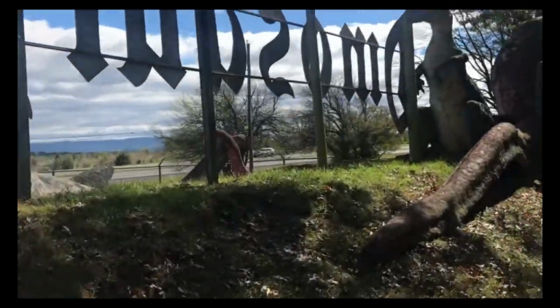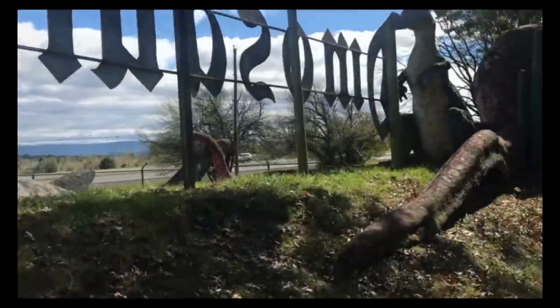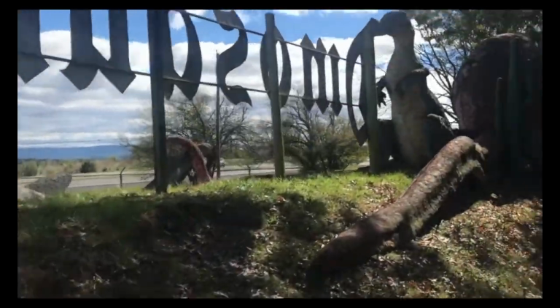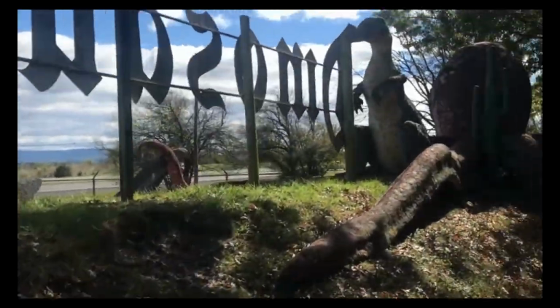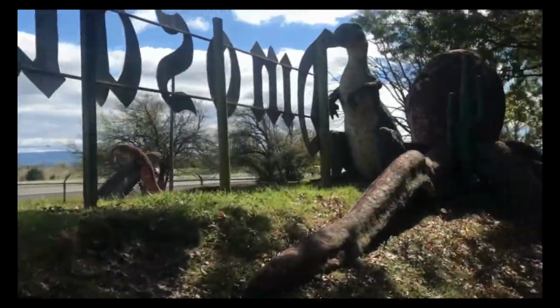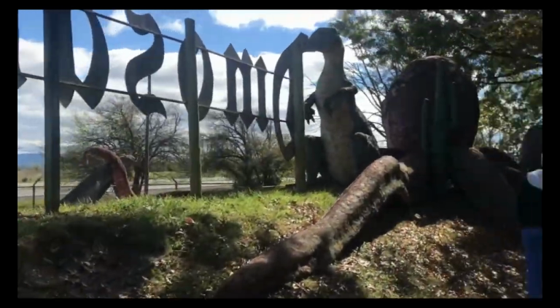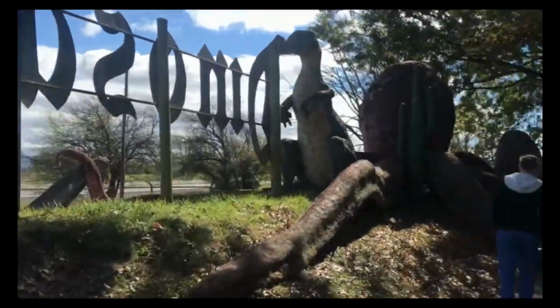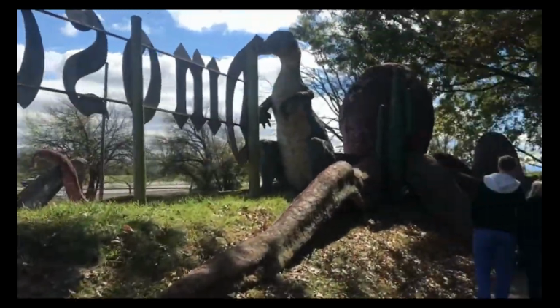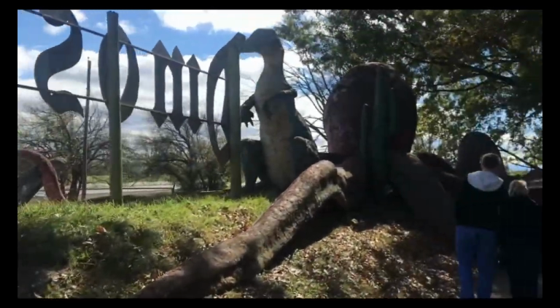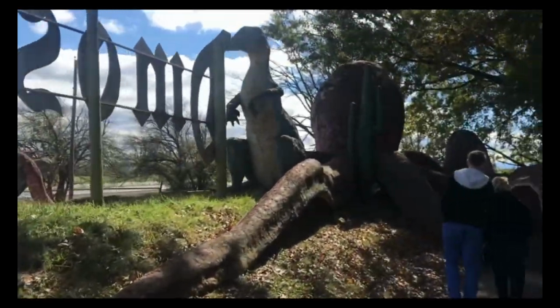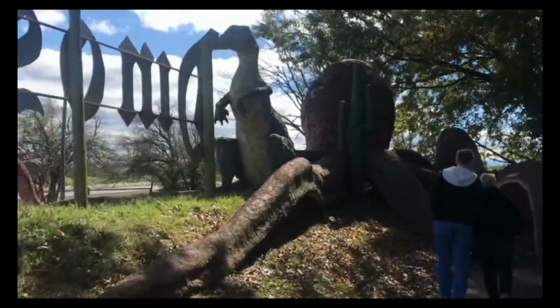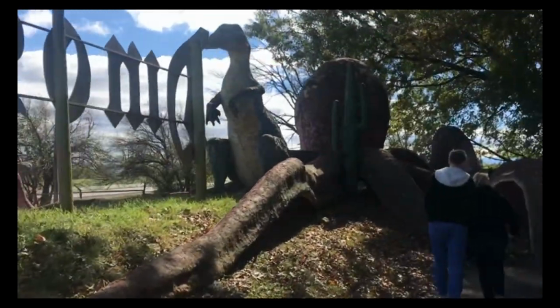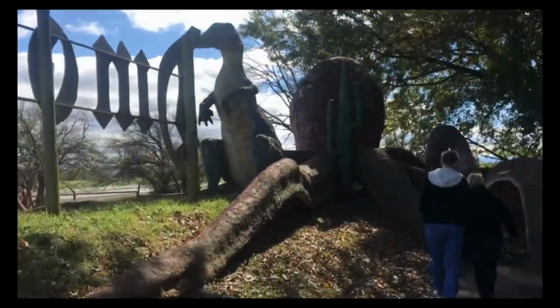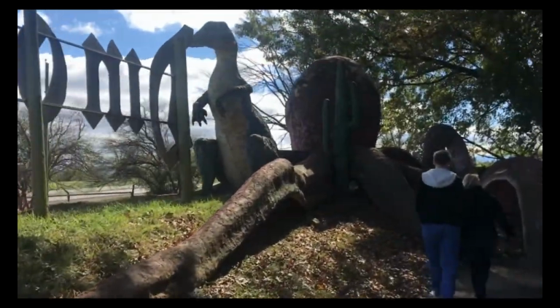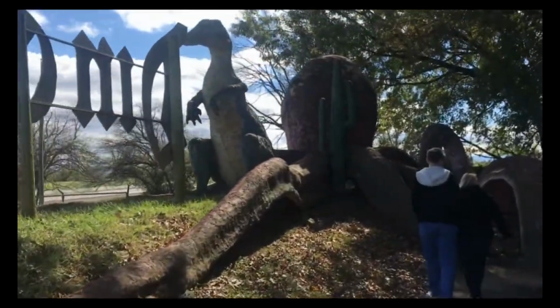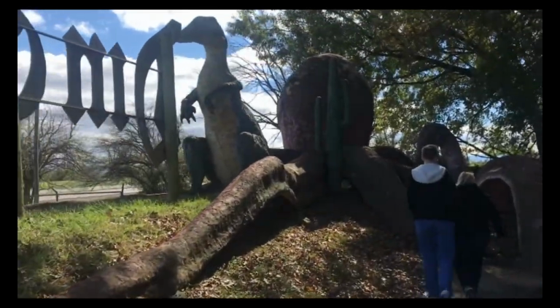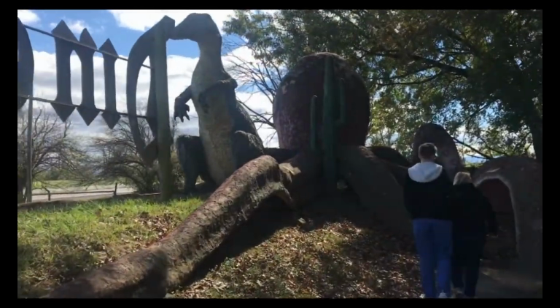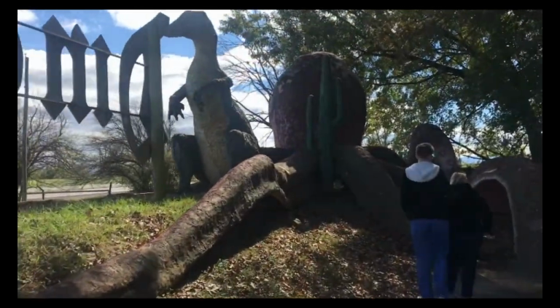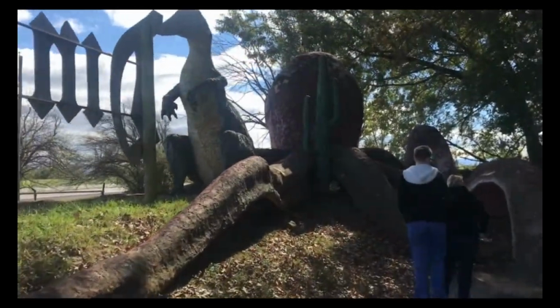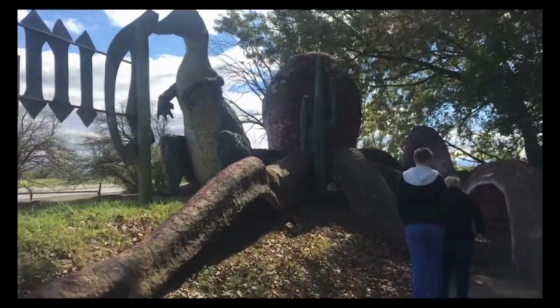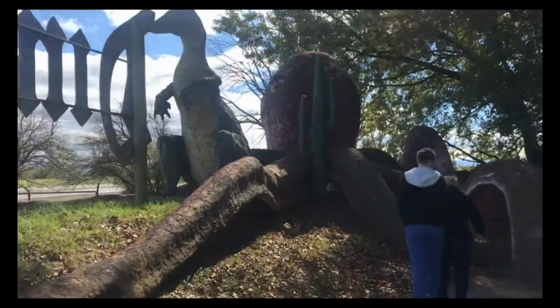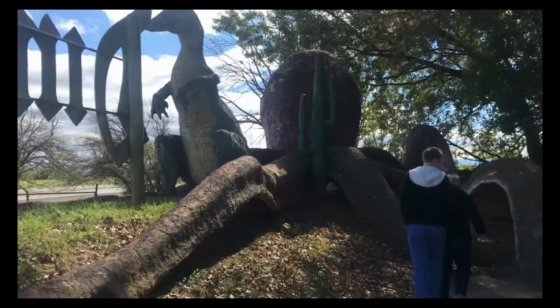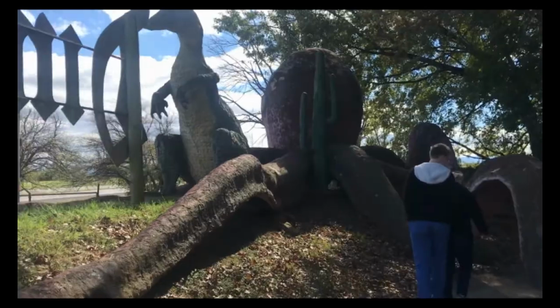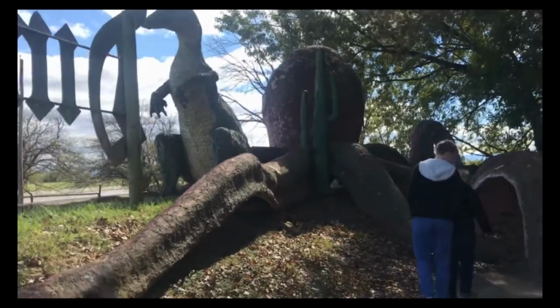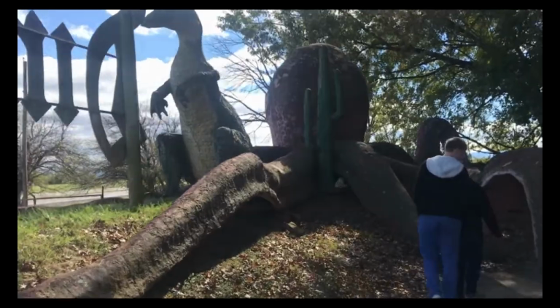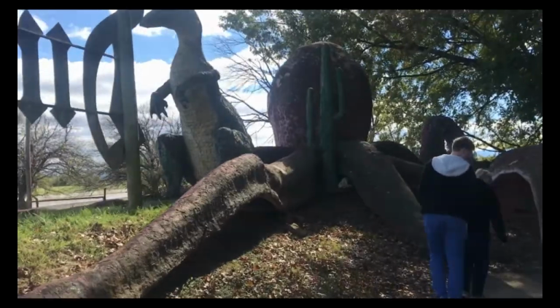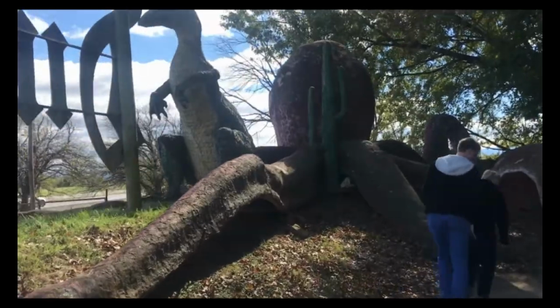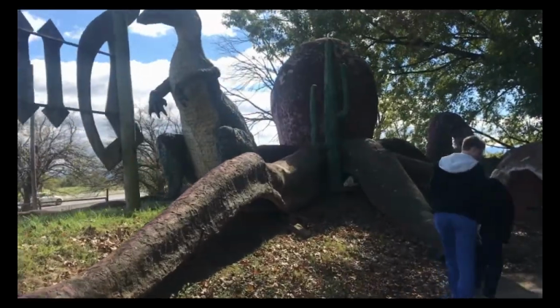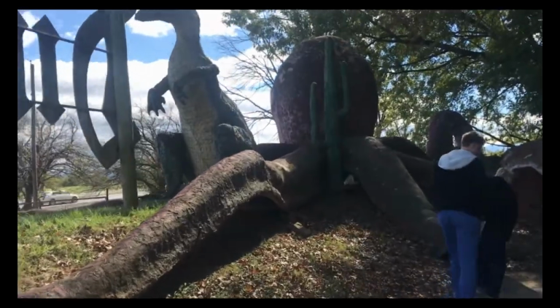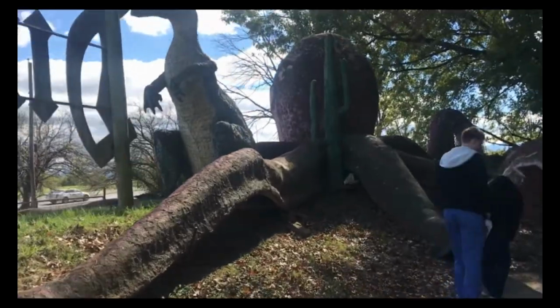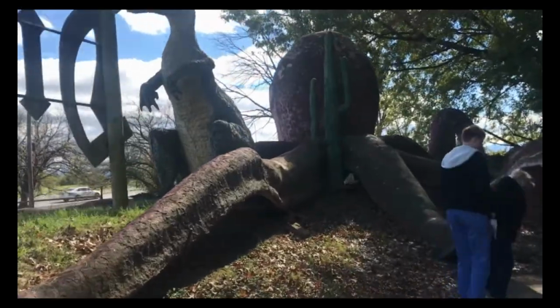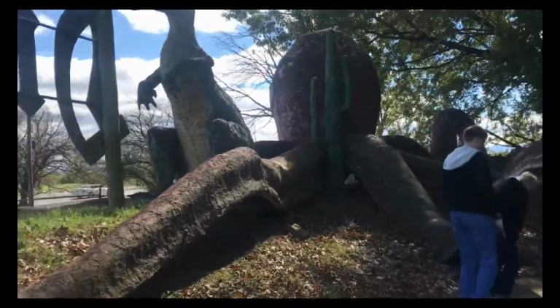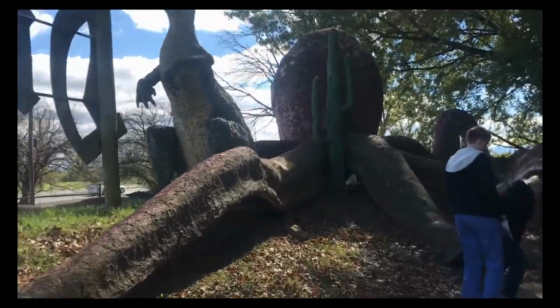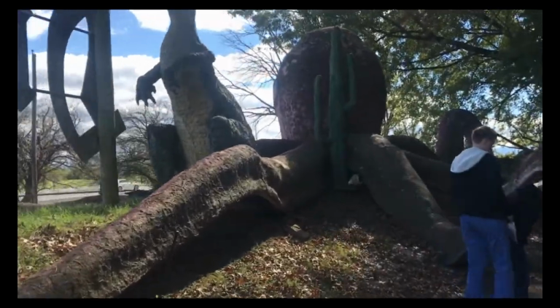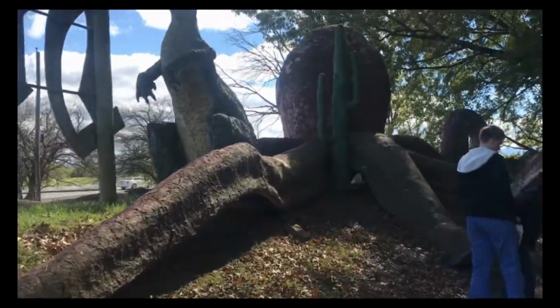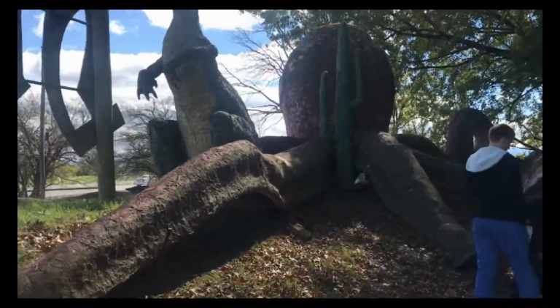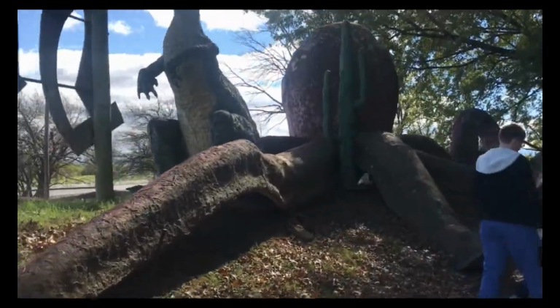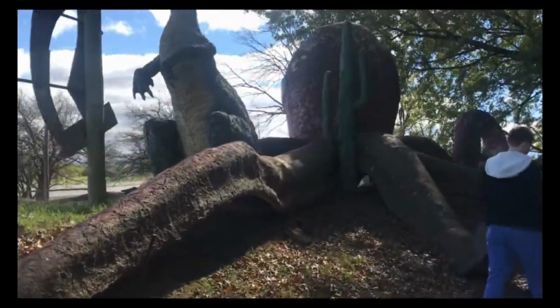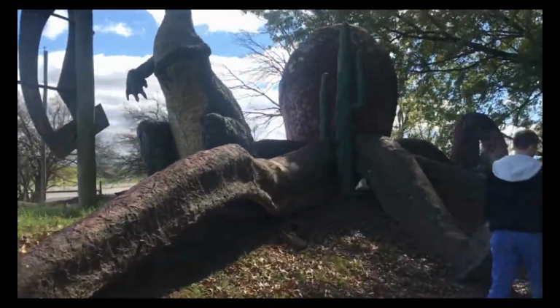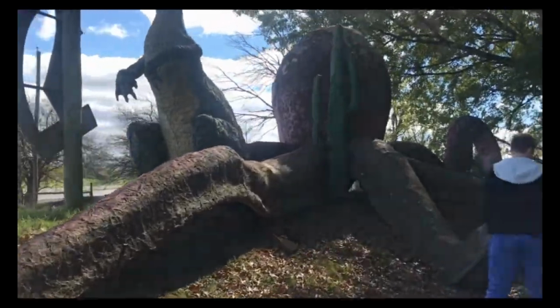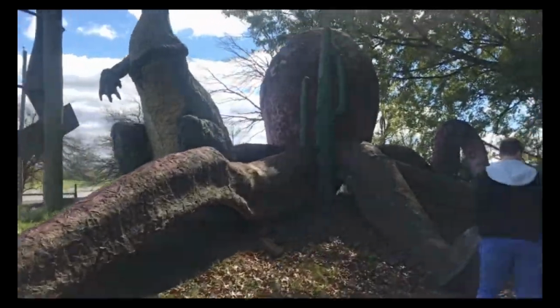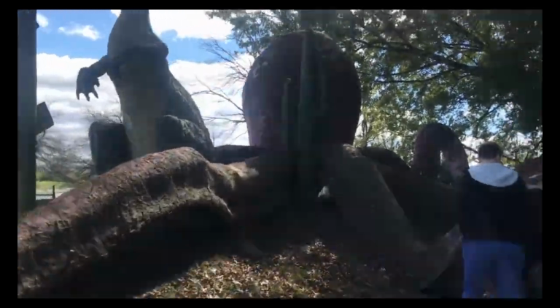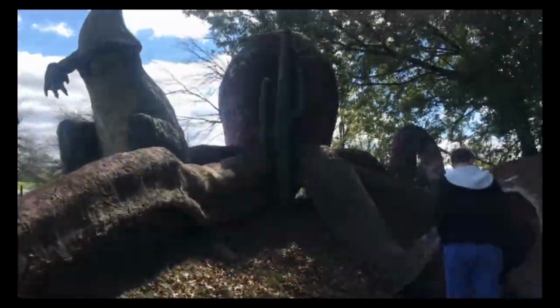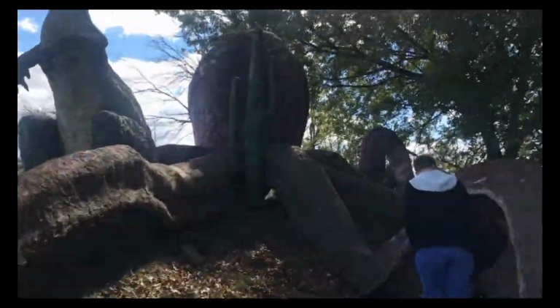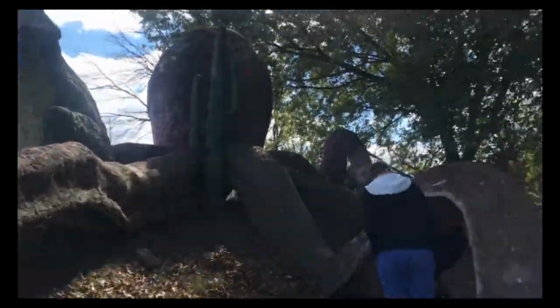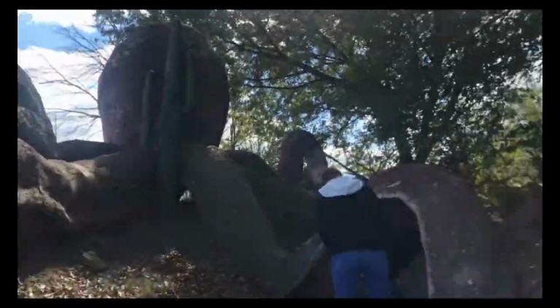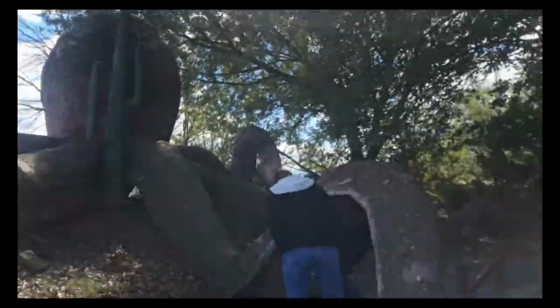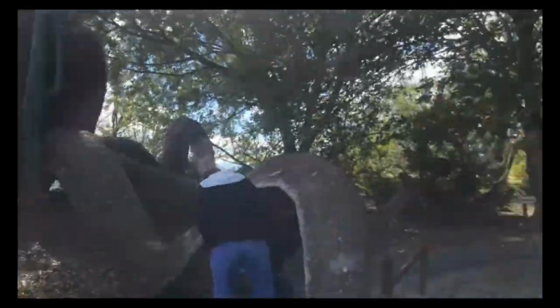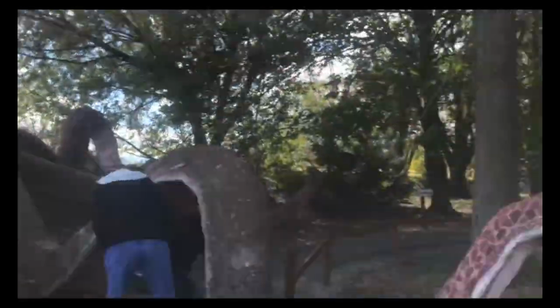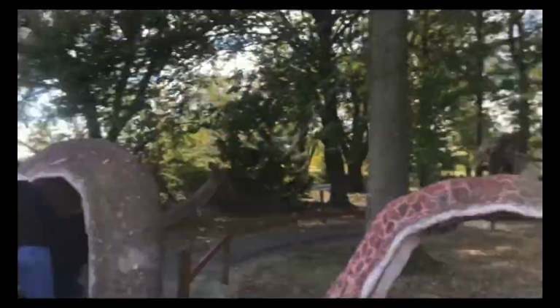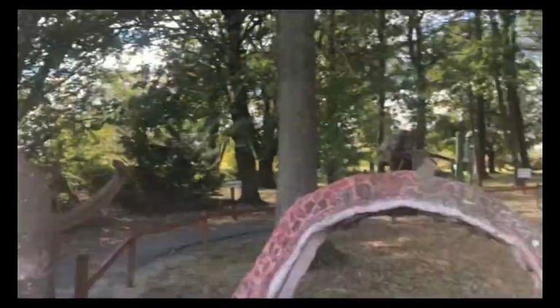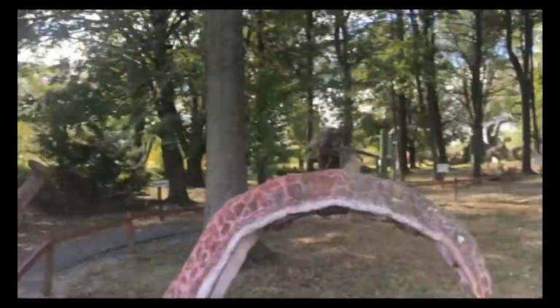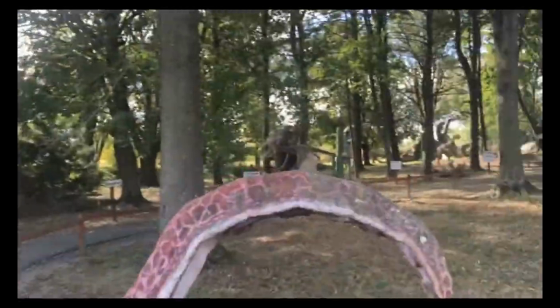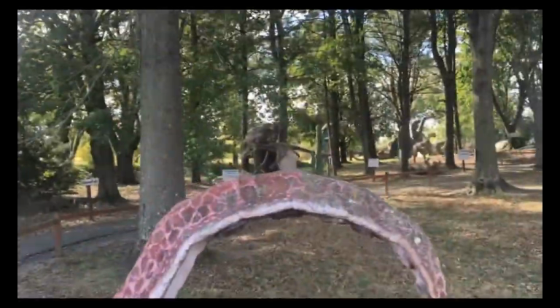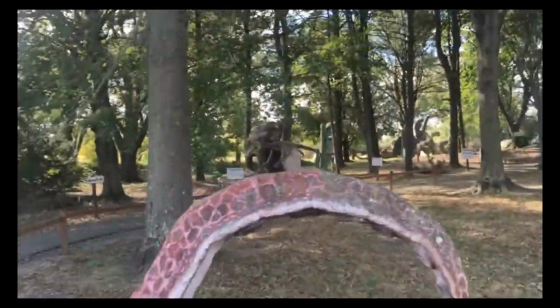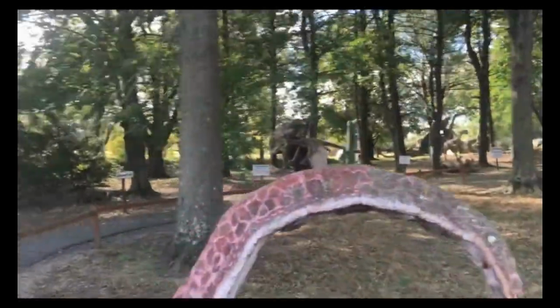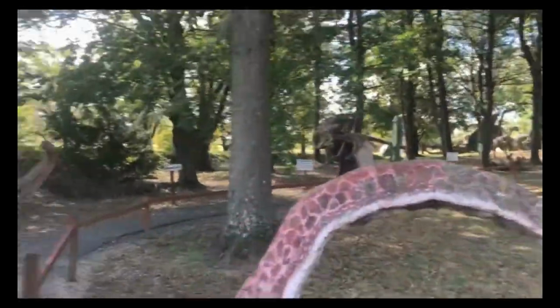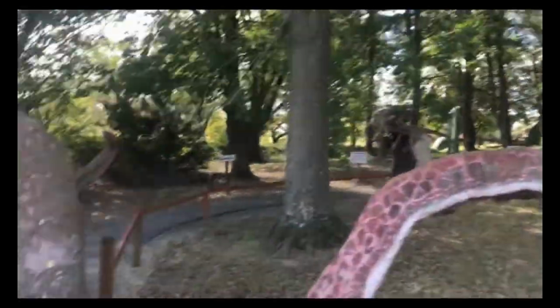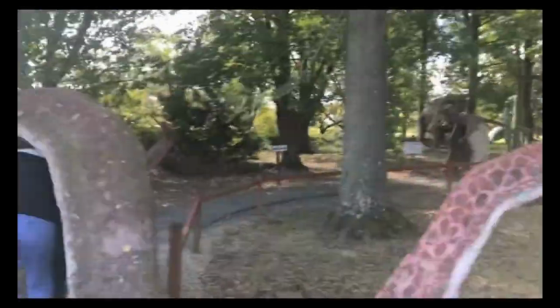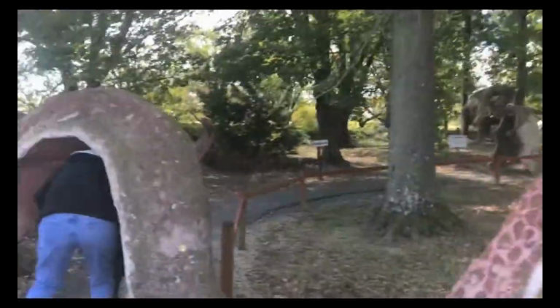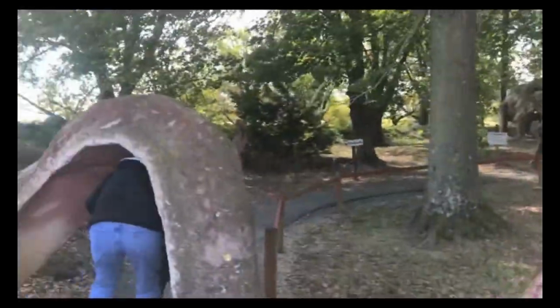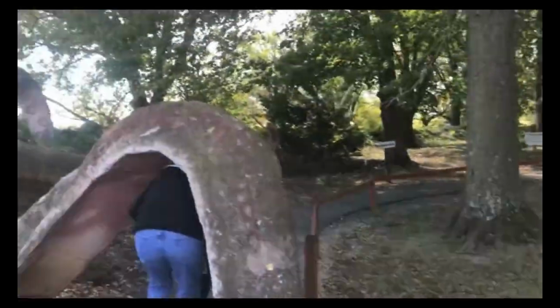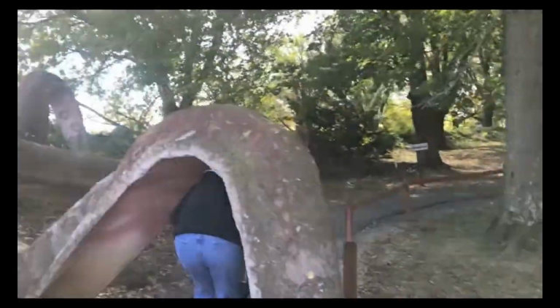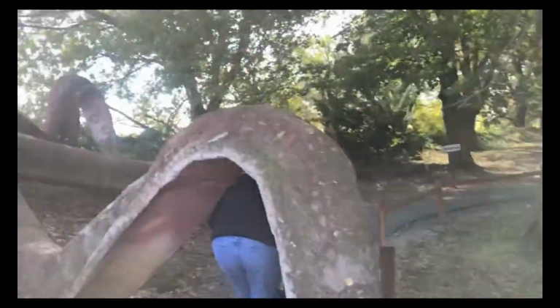Ooh, look at the big octopus! We've got to go underneath the octopus too. Whoa, whoa, whoa.